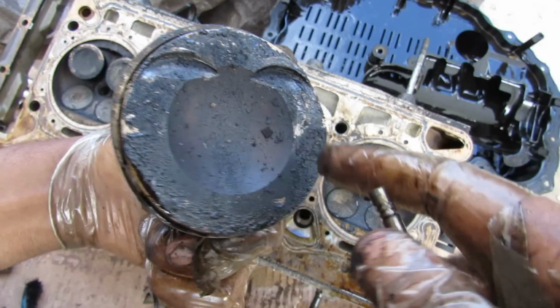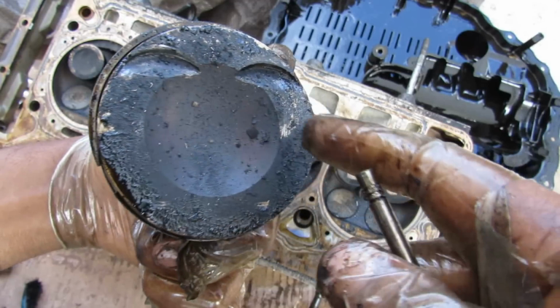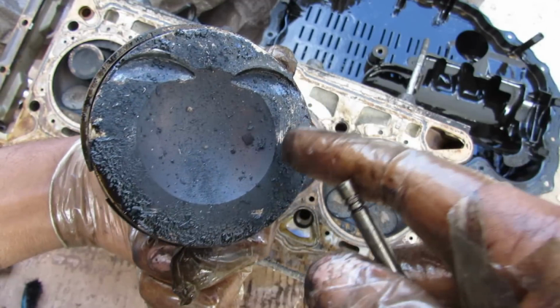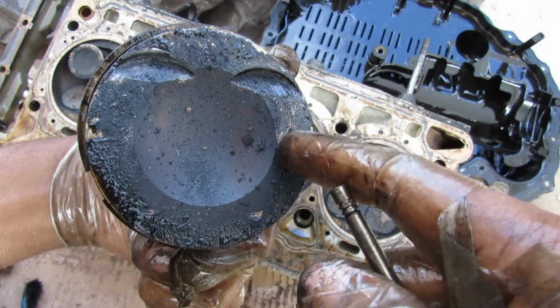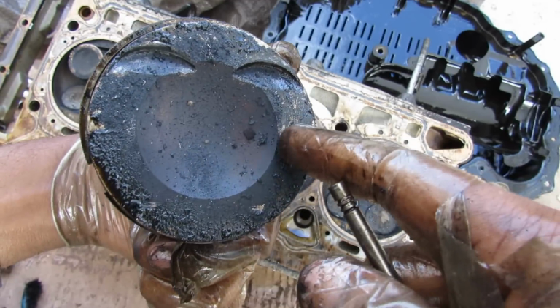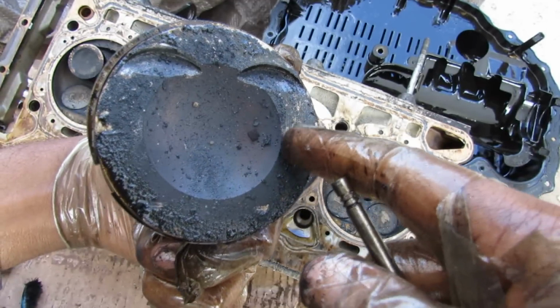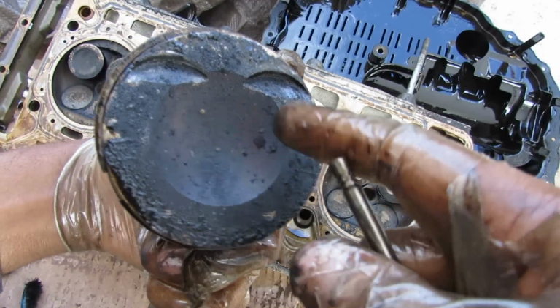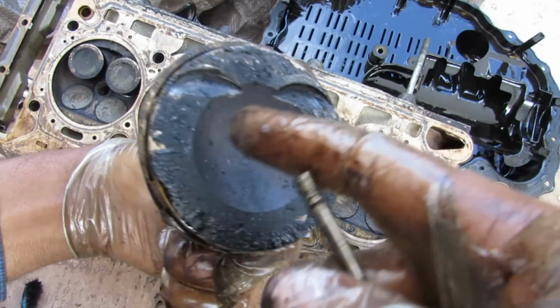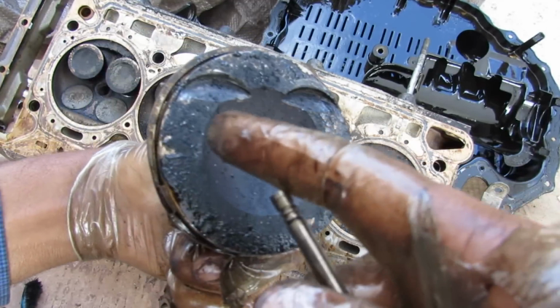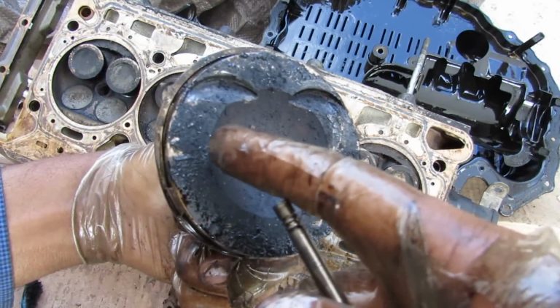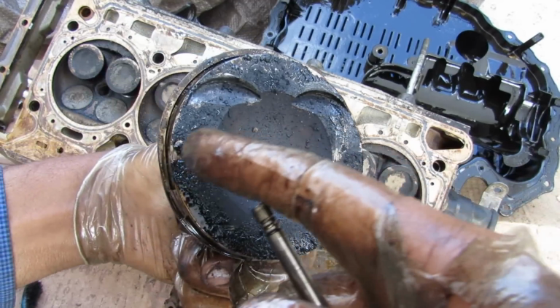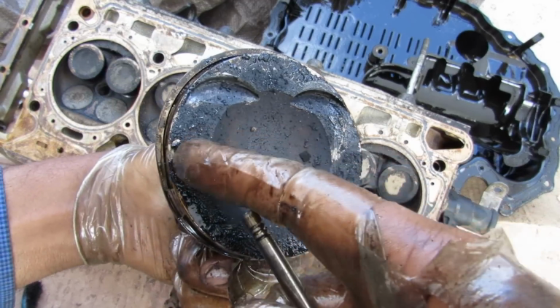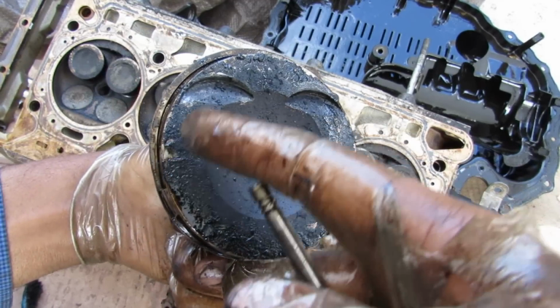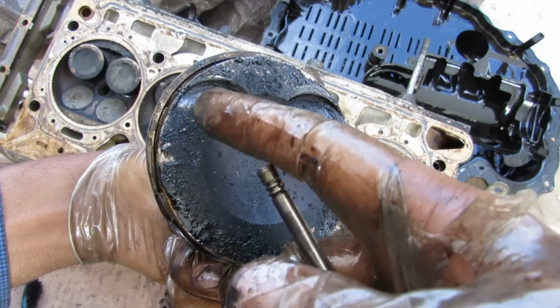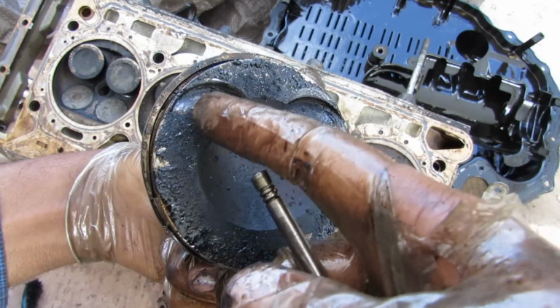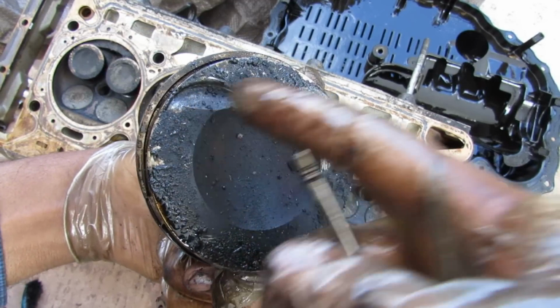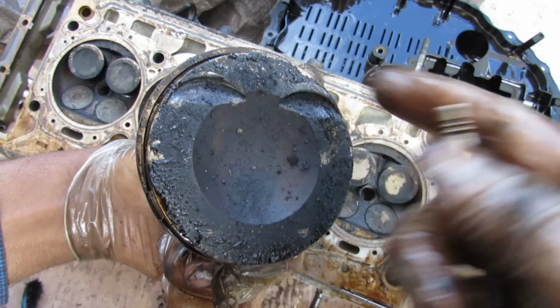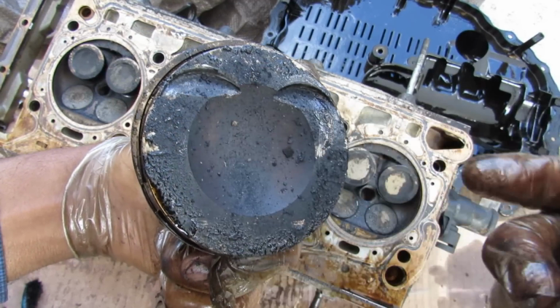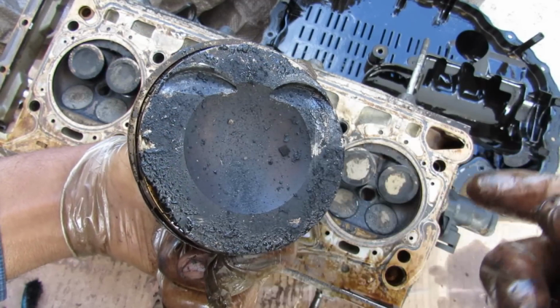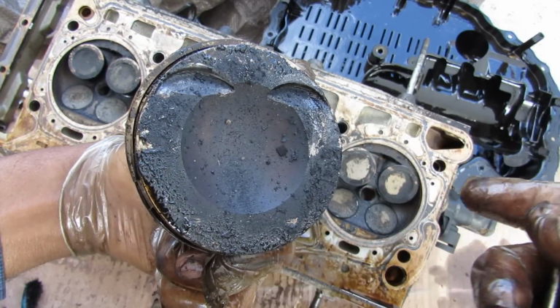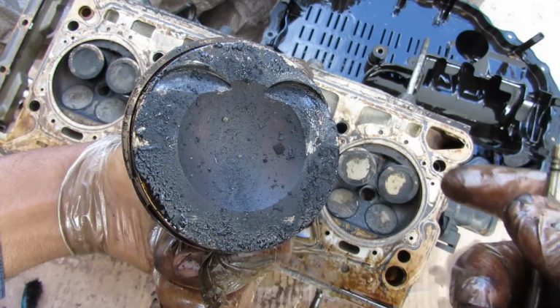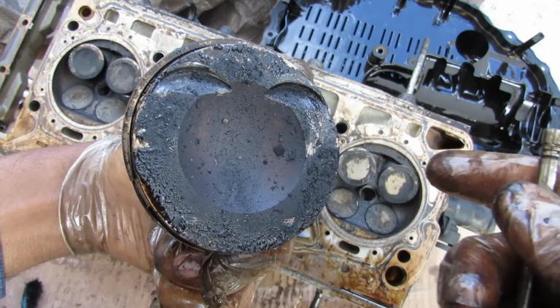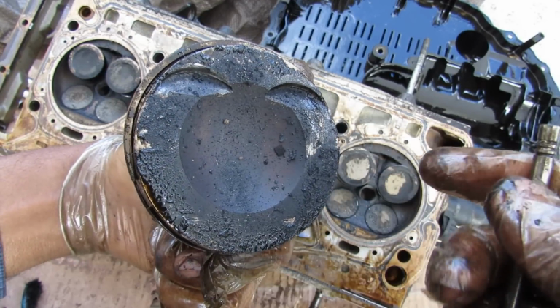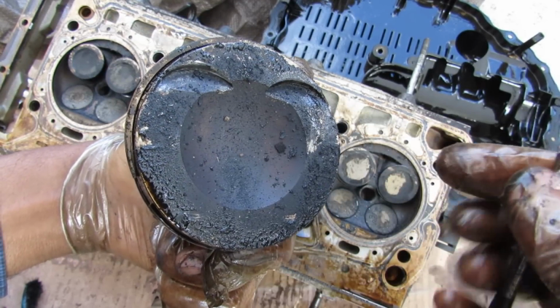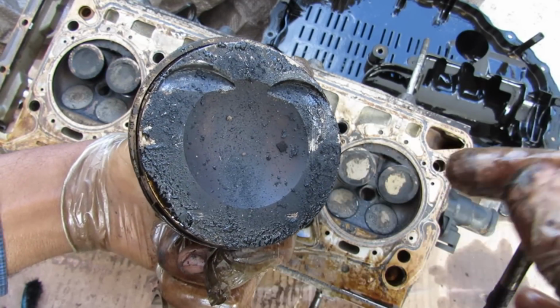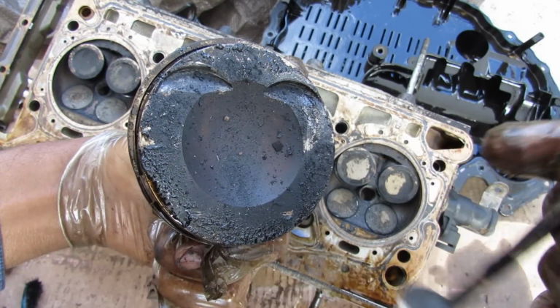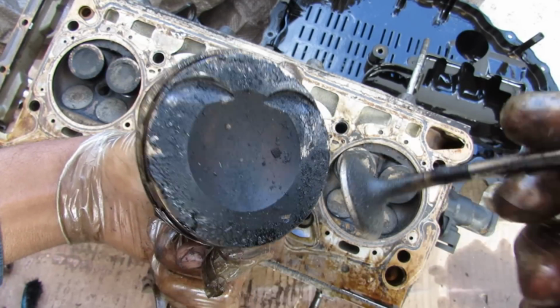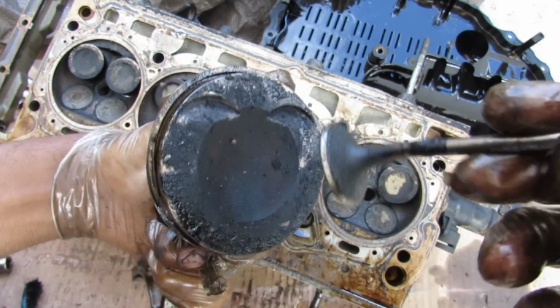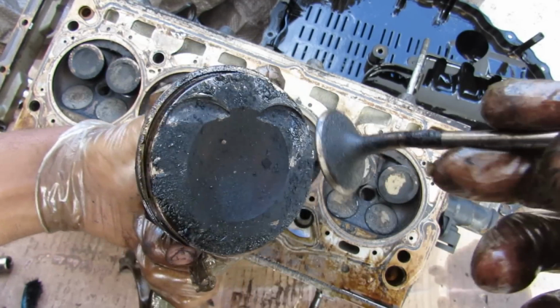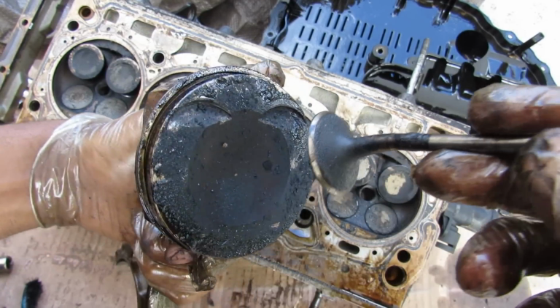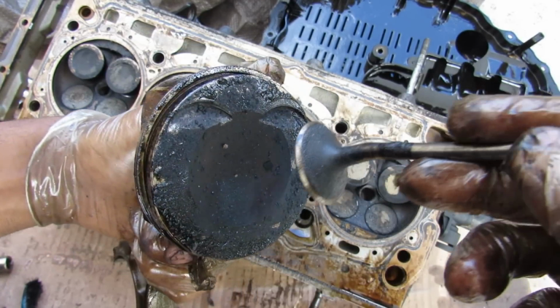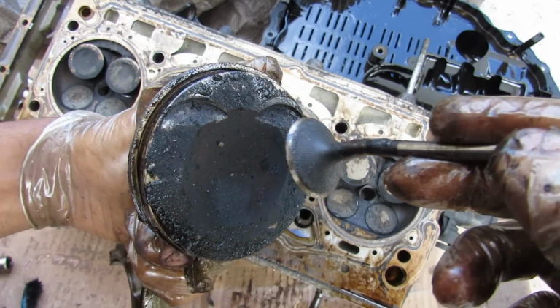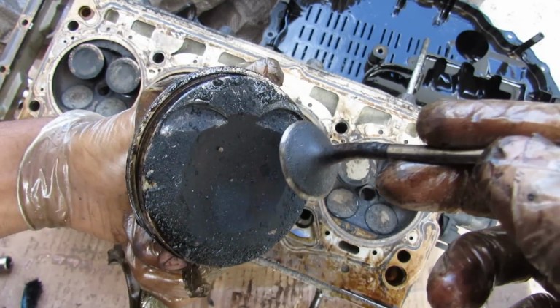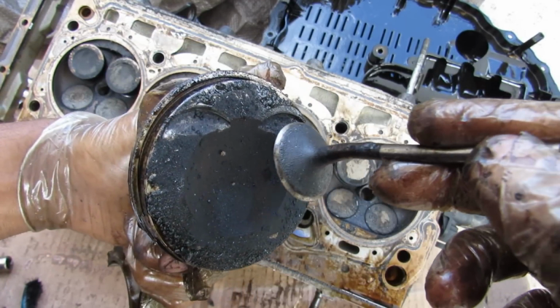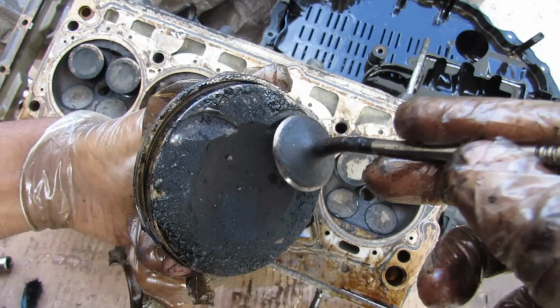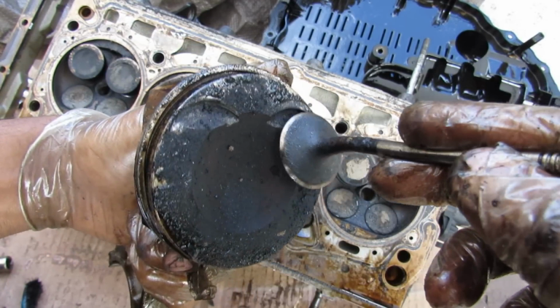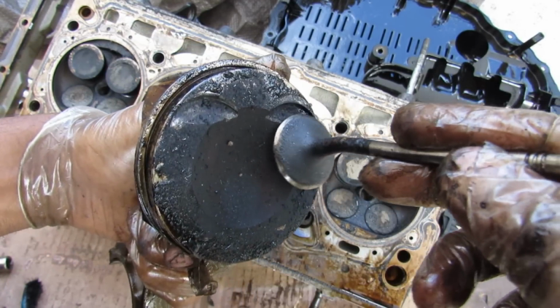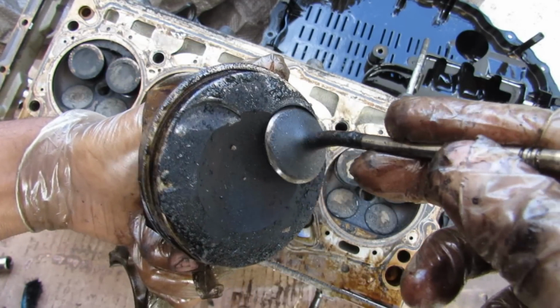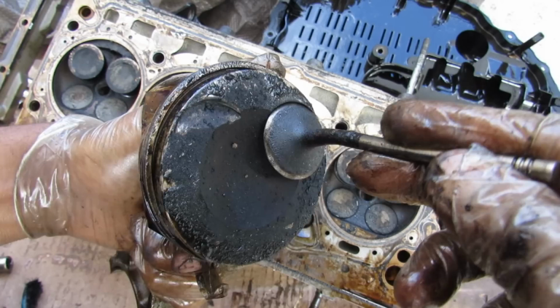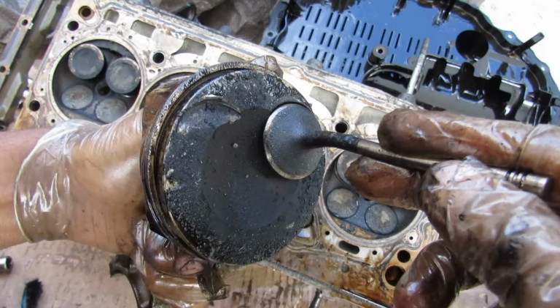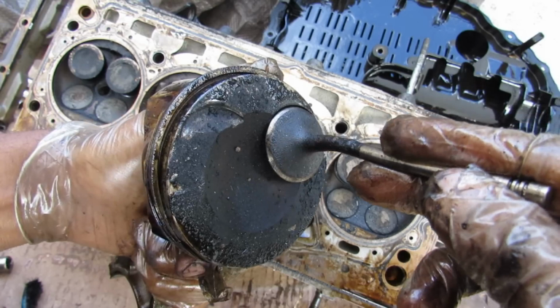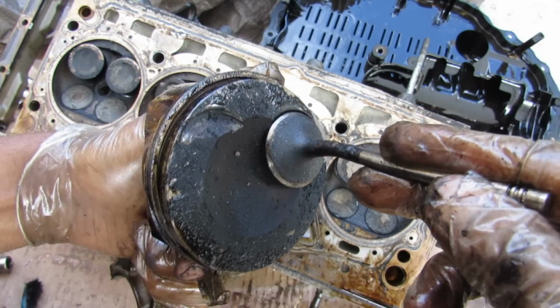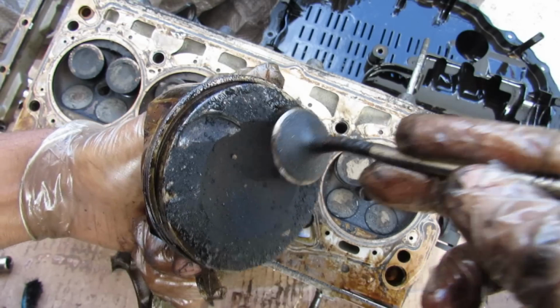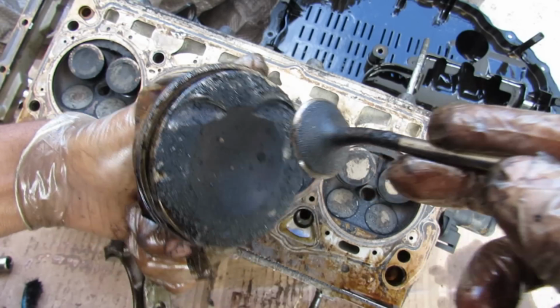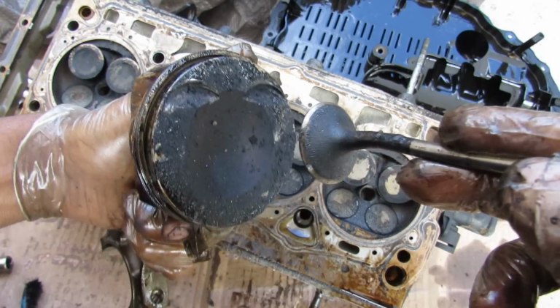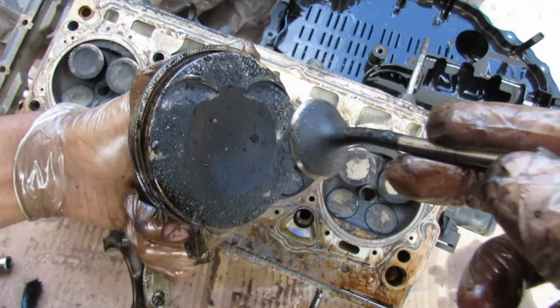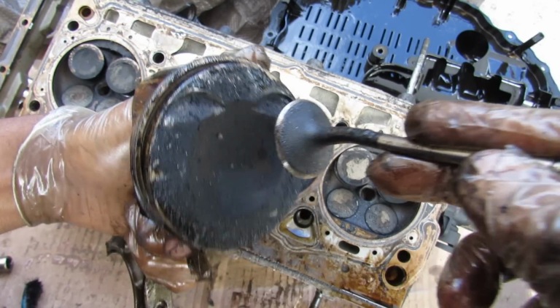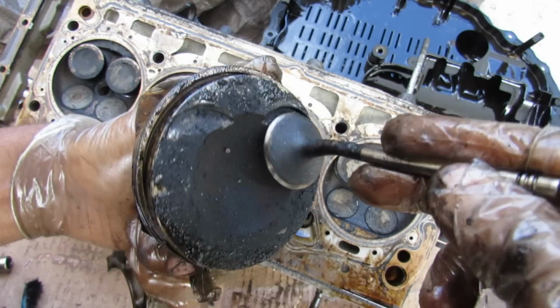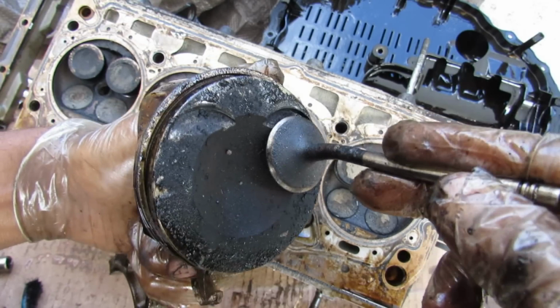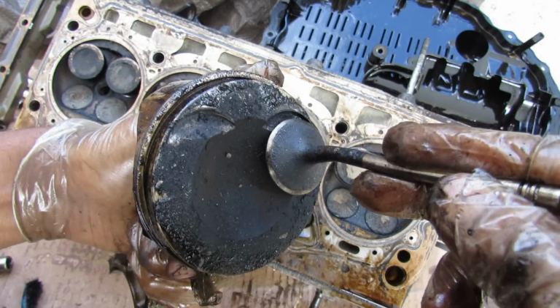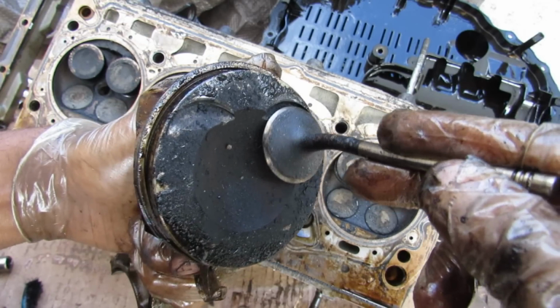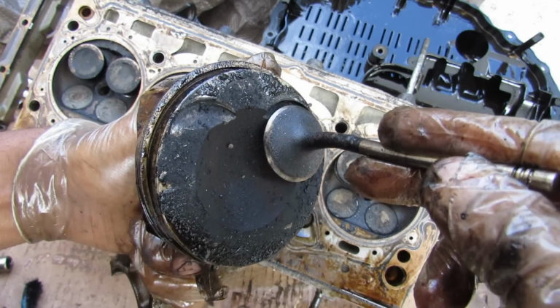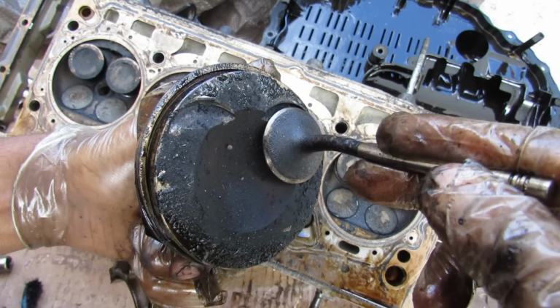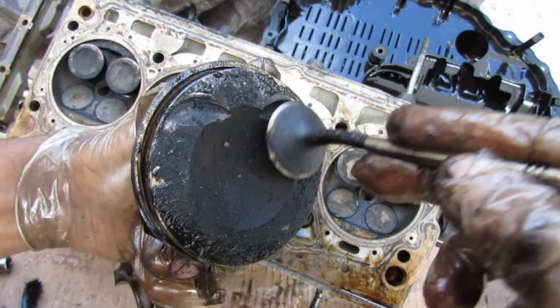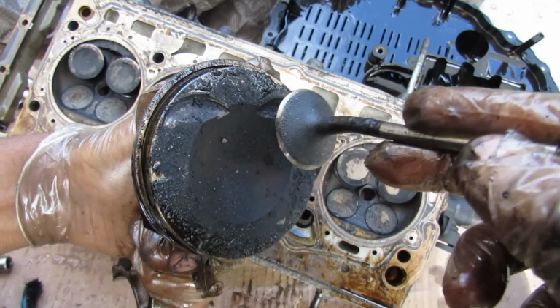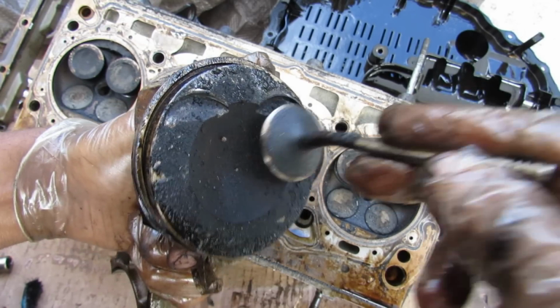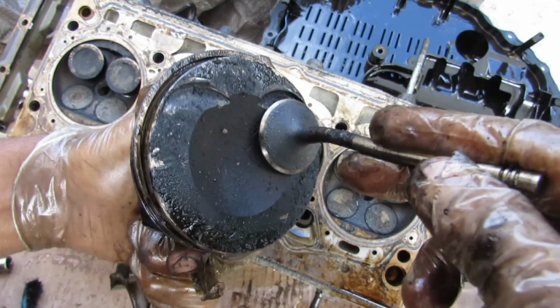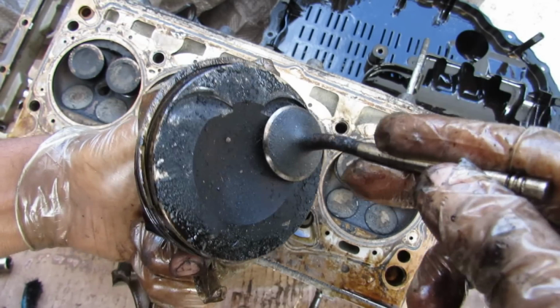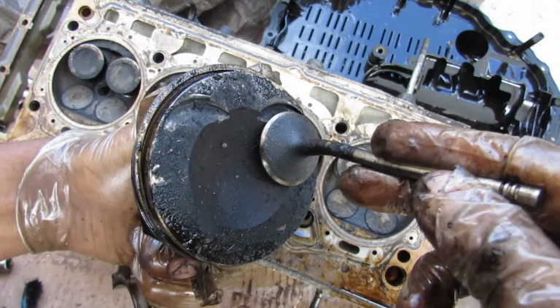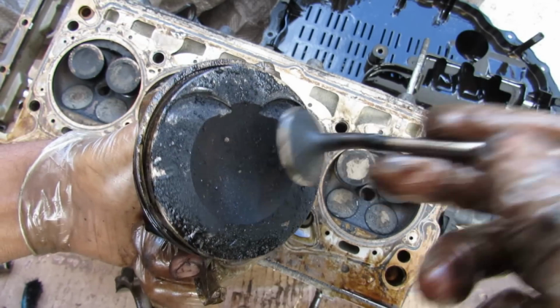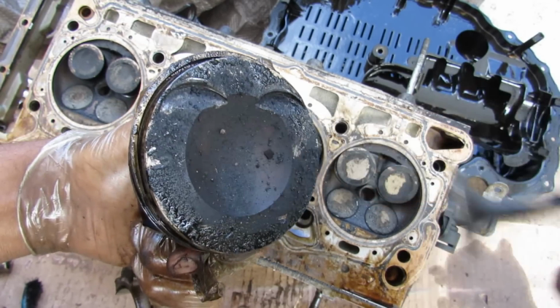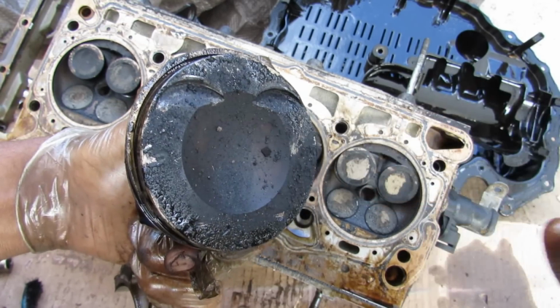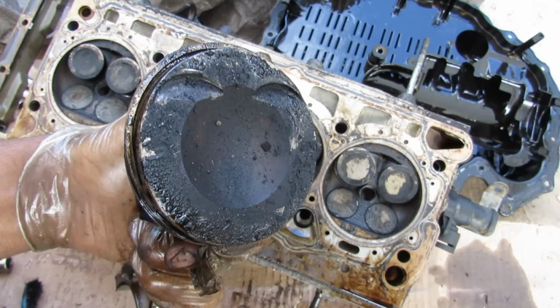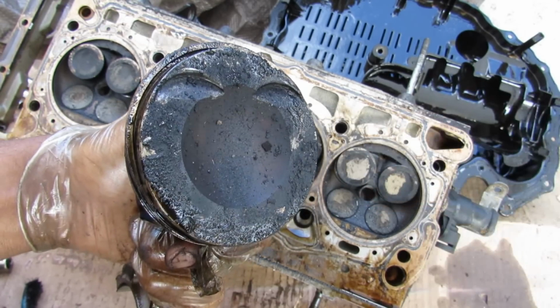On the piston you can see clean marks where the carbon has been chipped off — and that's exactly where the intake valve collided with the piston due to the timing failure.